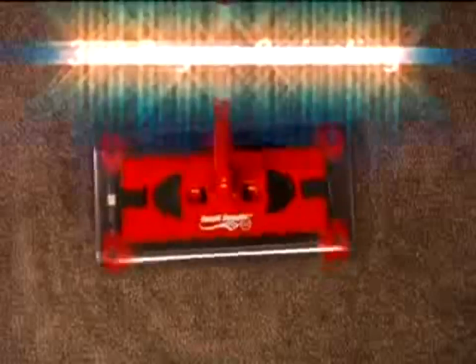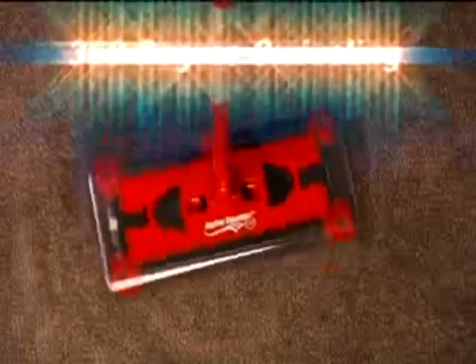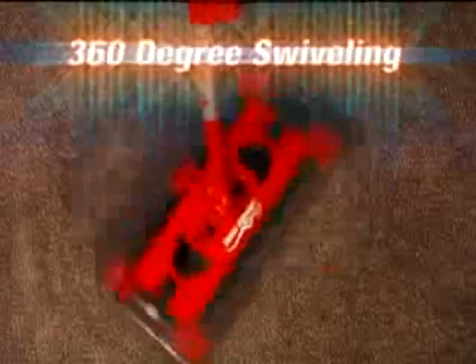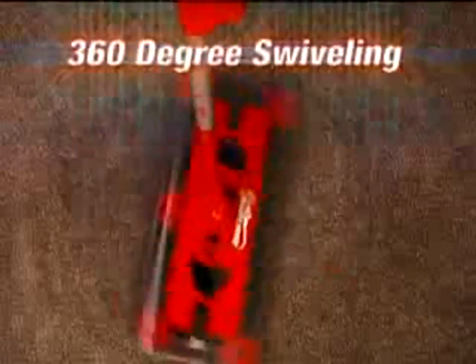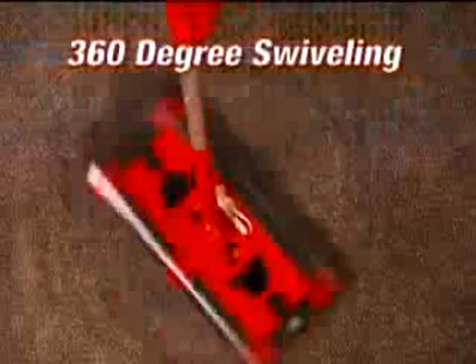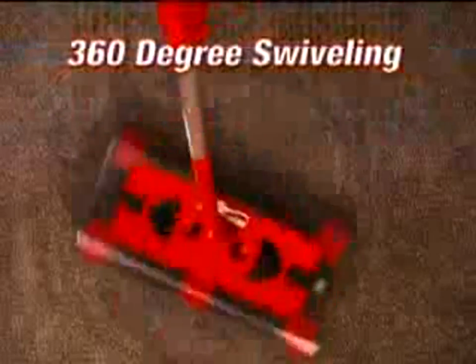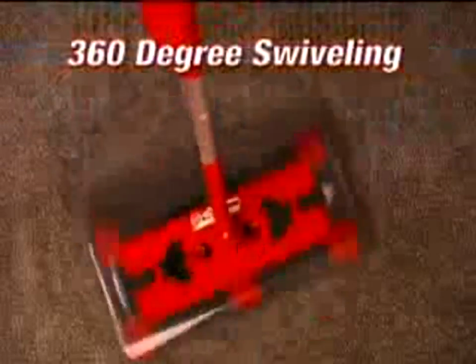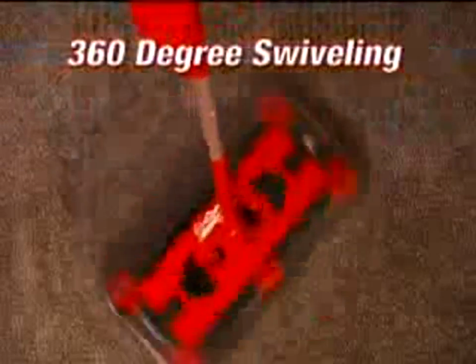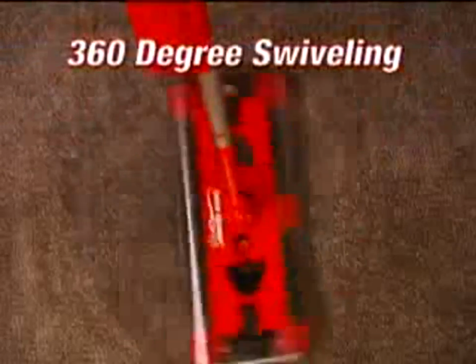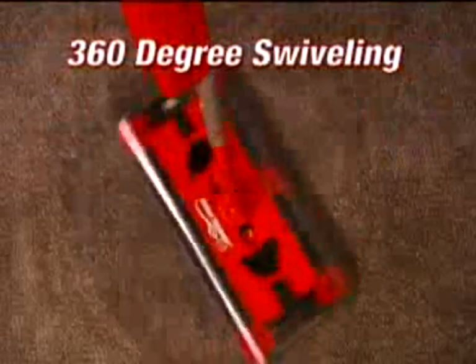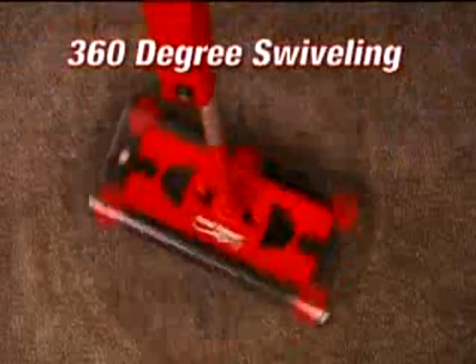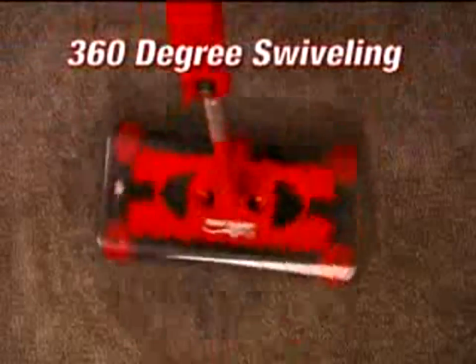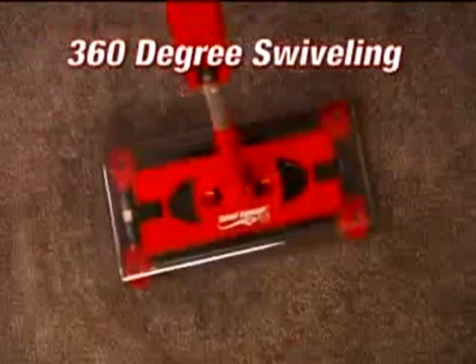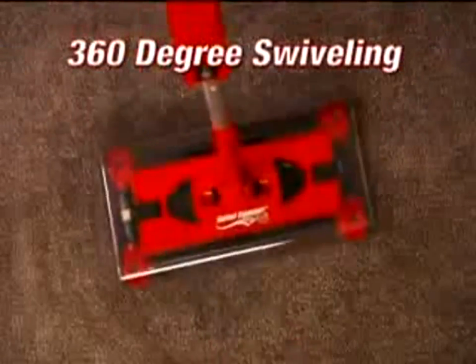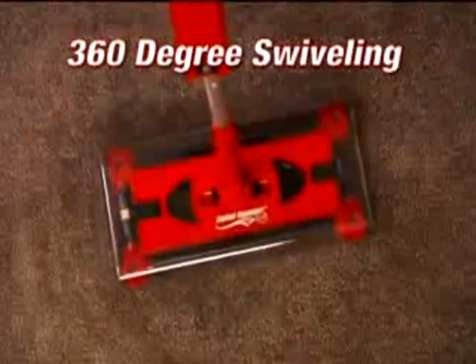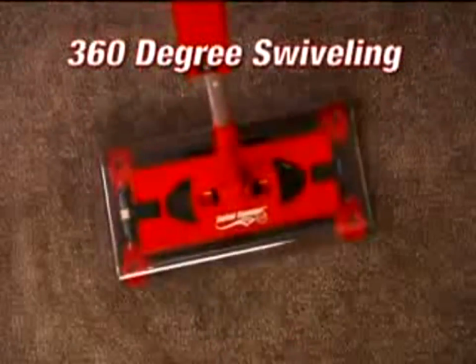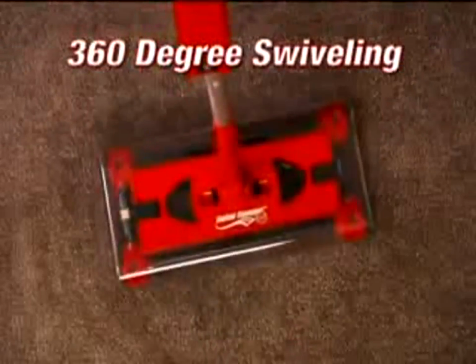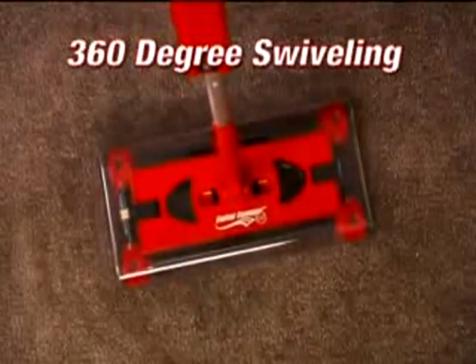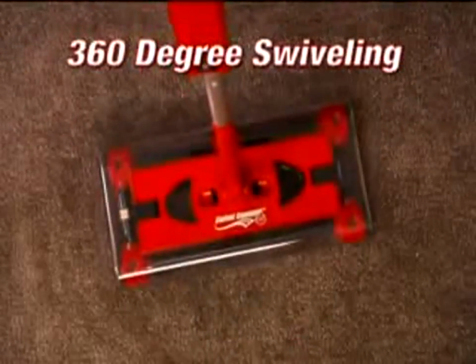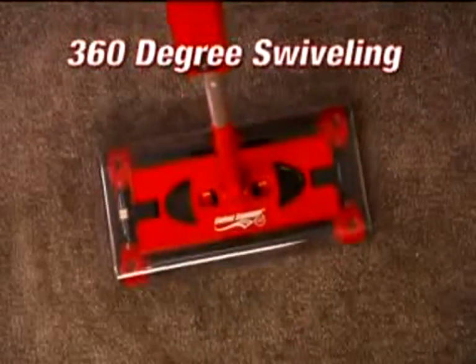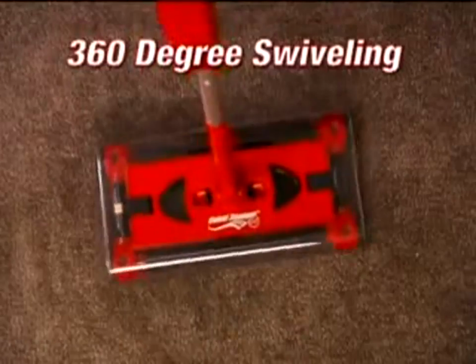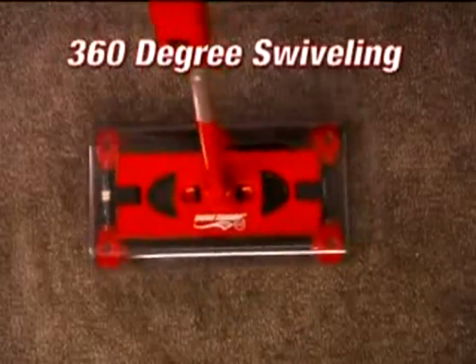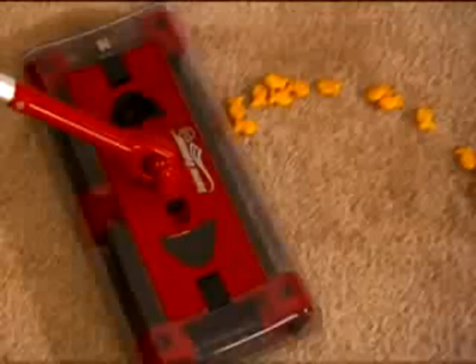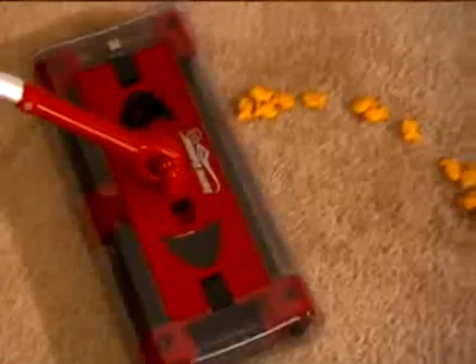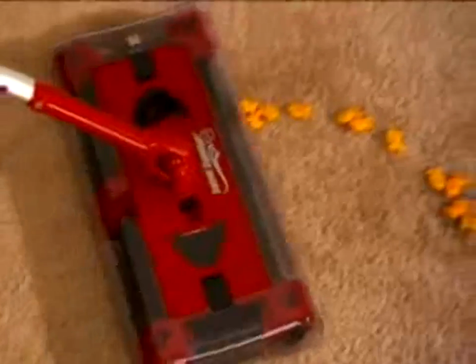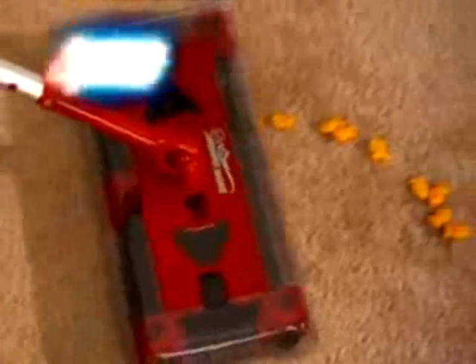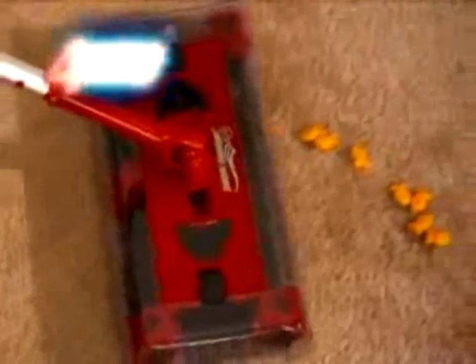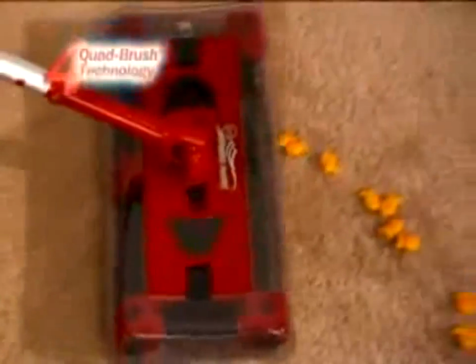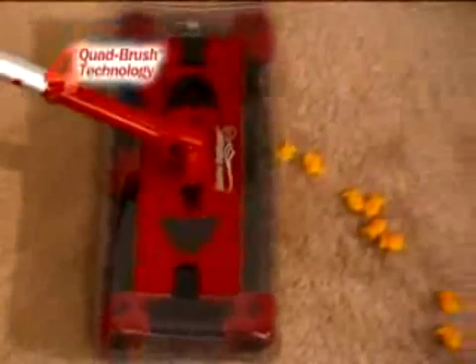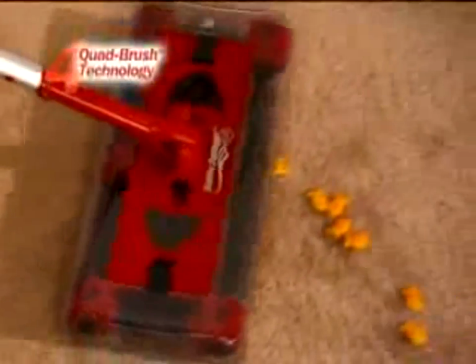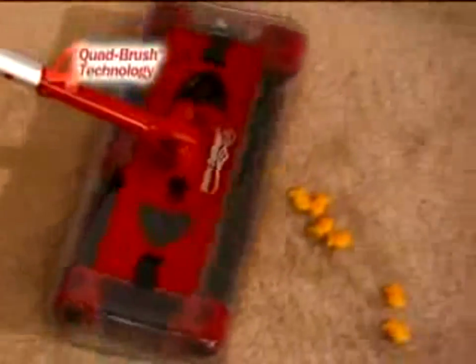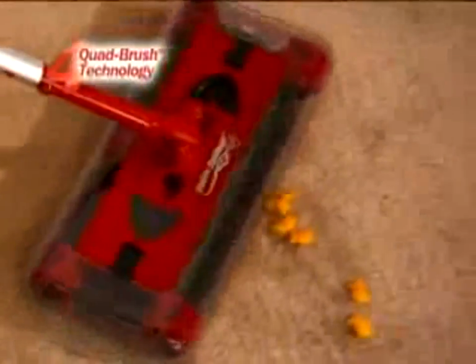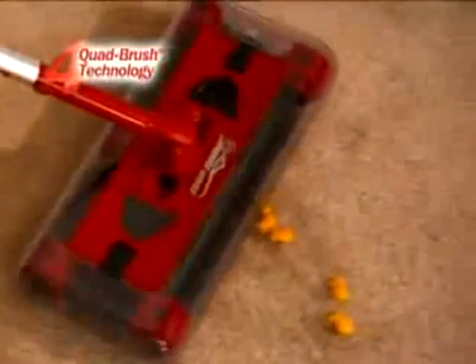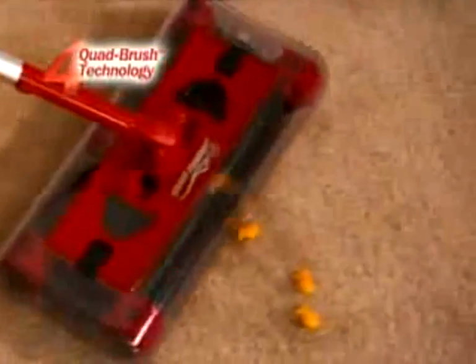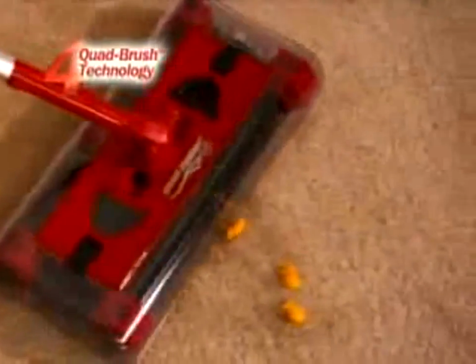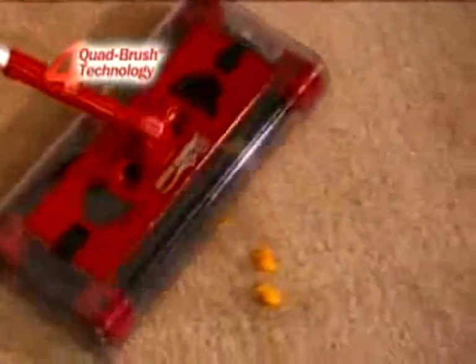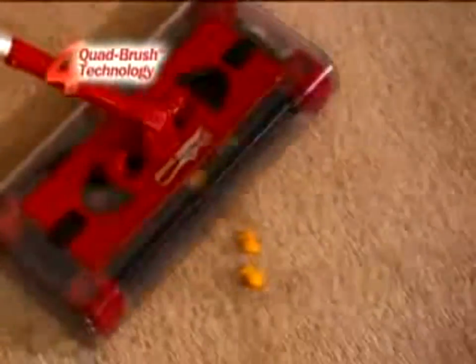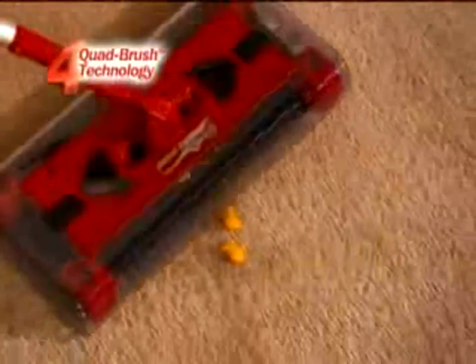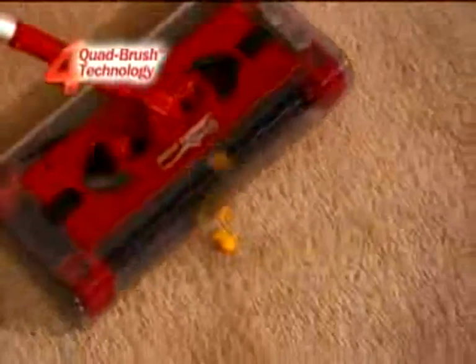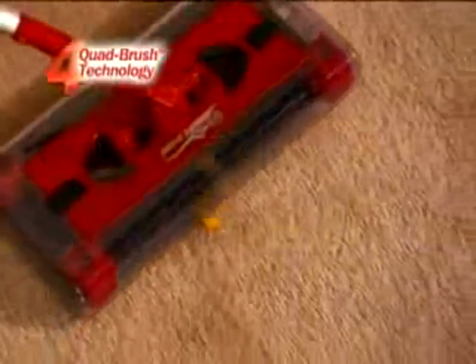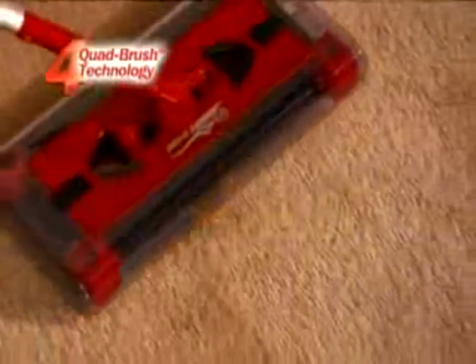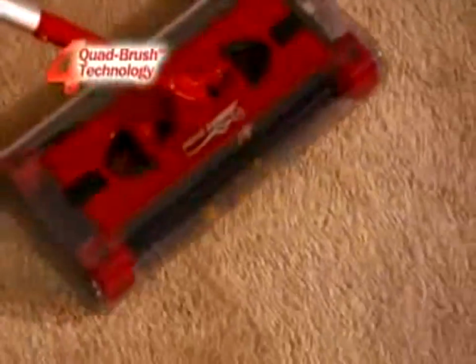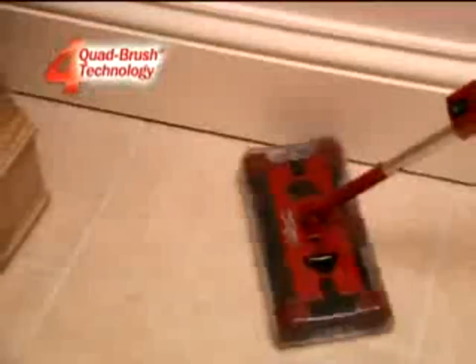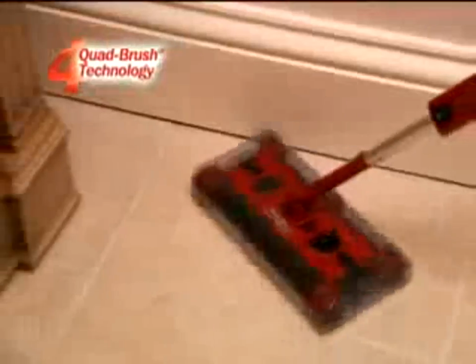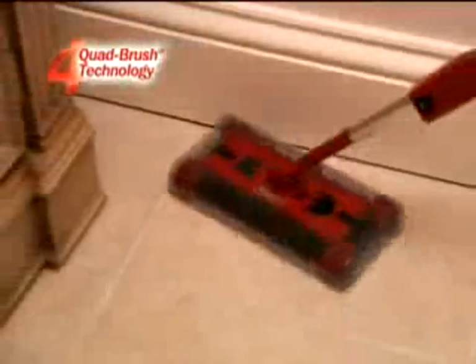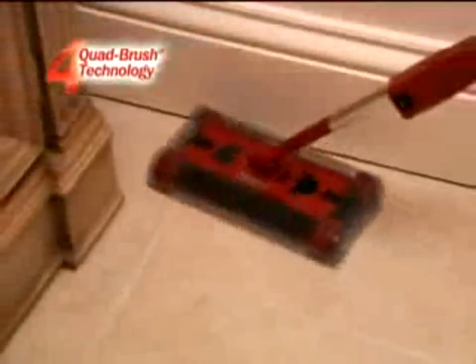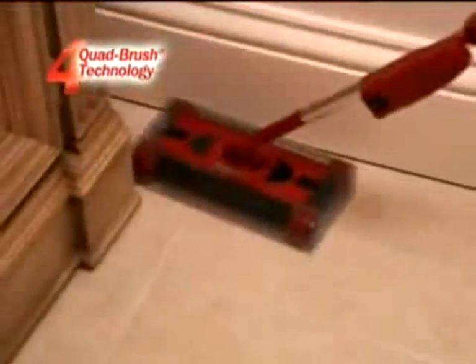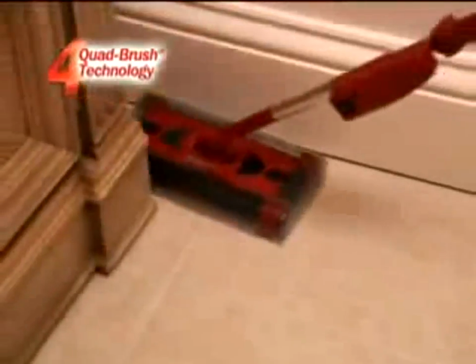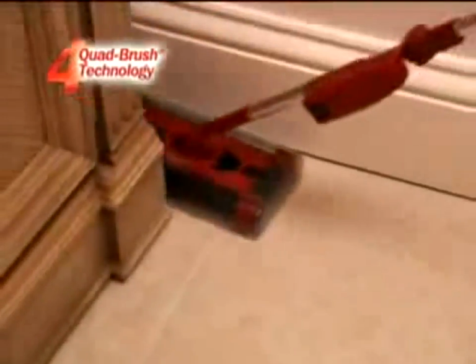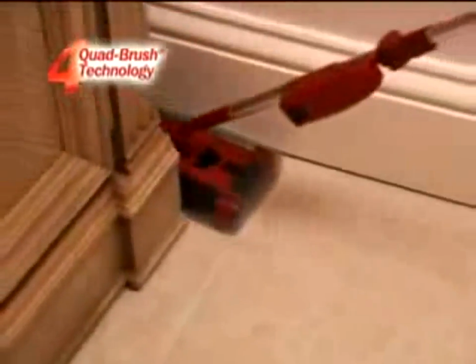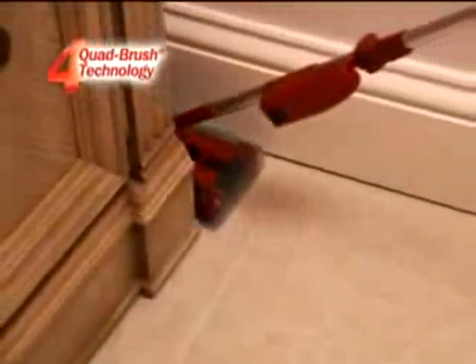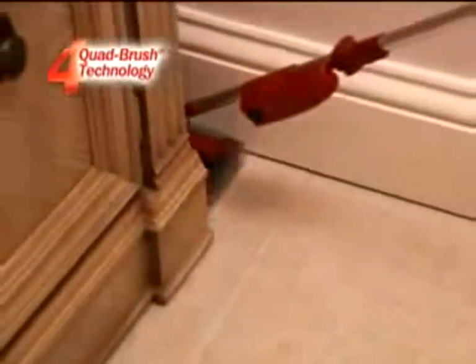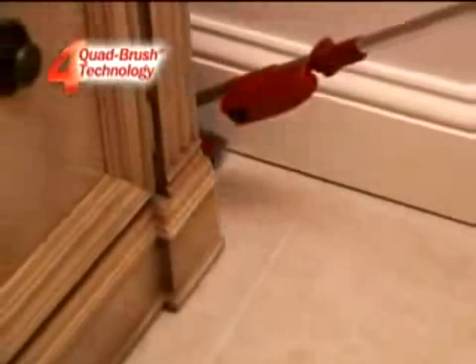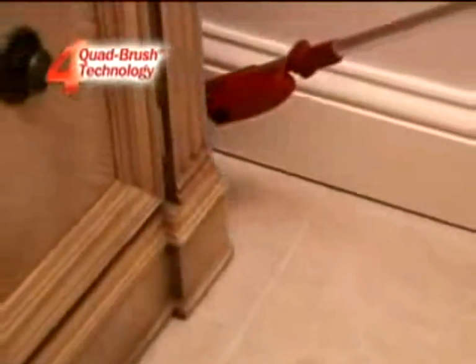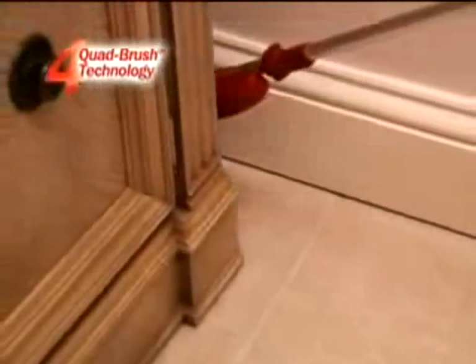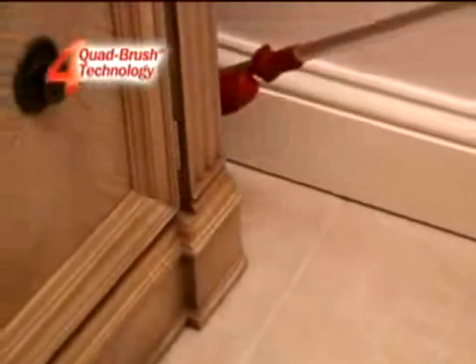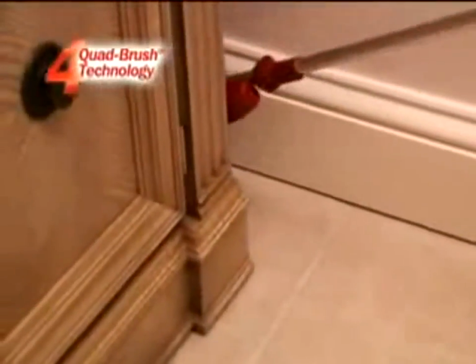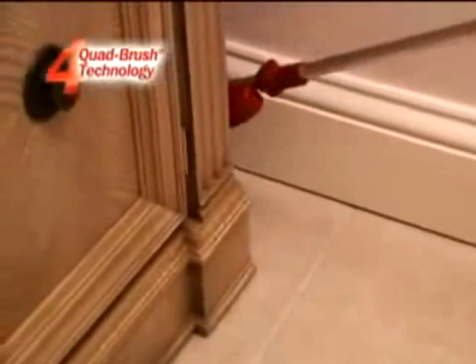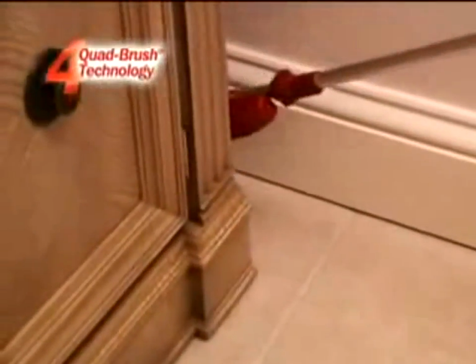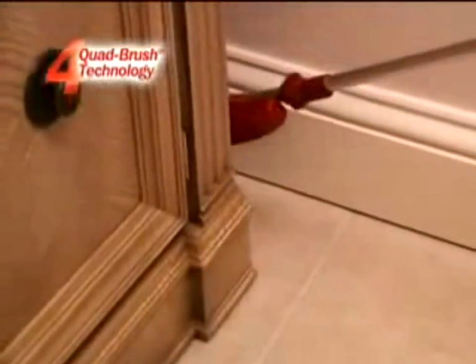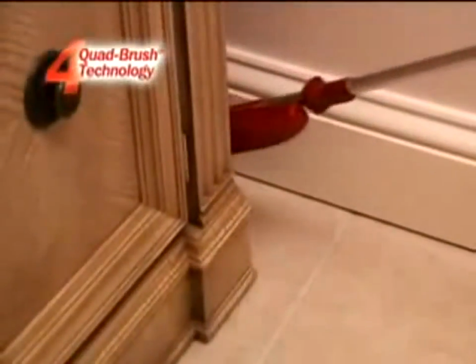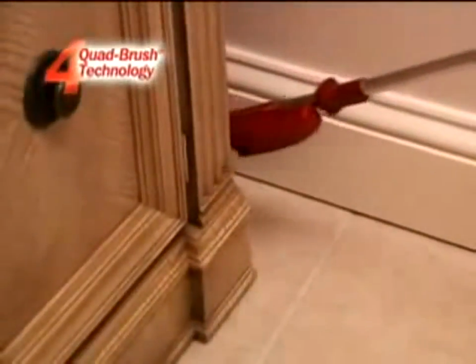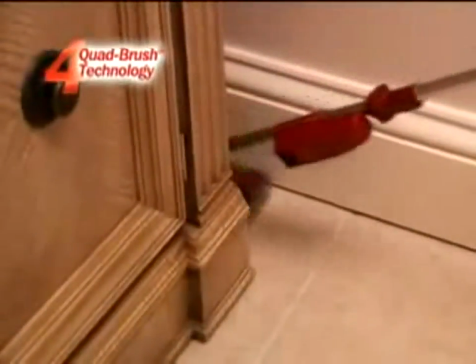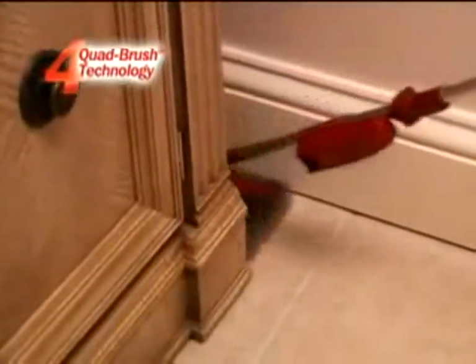Add the 360-degree swiveling head and quad brush technology and the new G2 is the best there is.